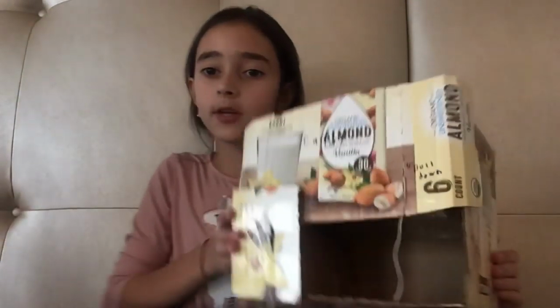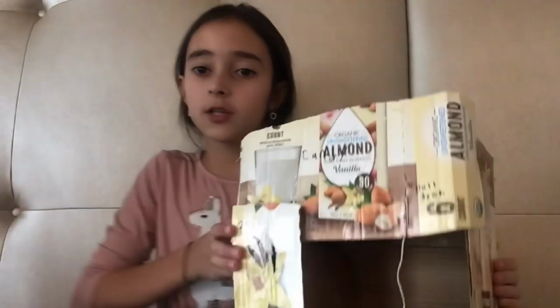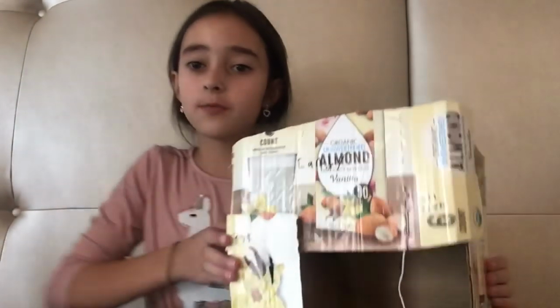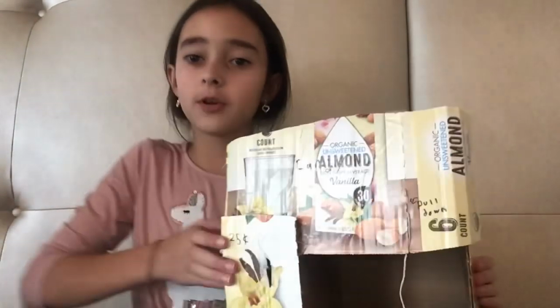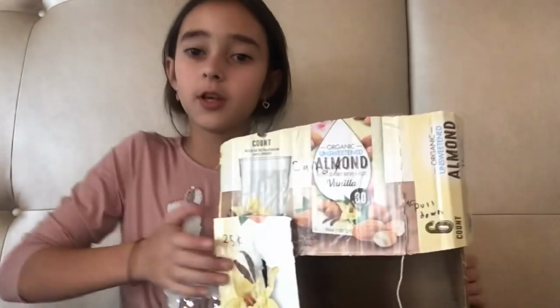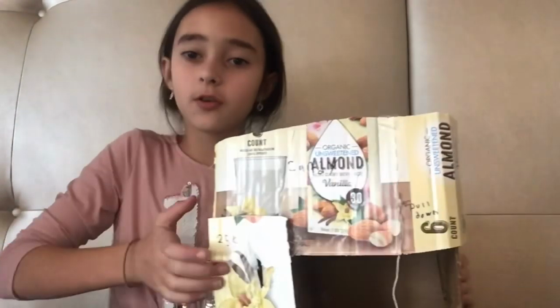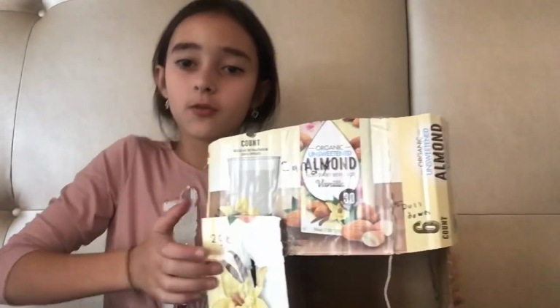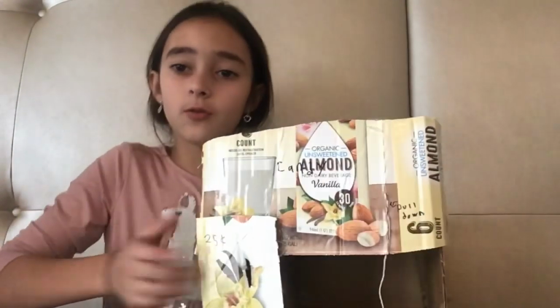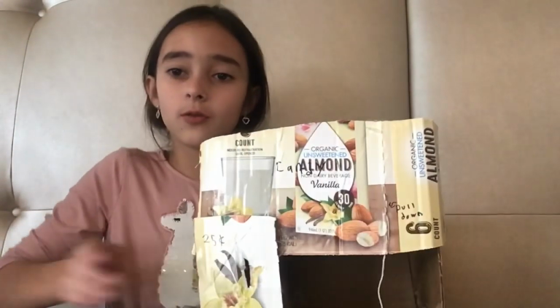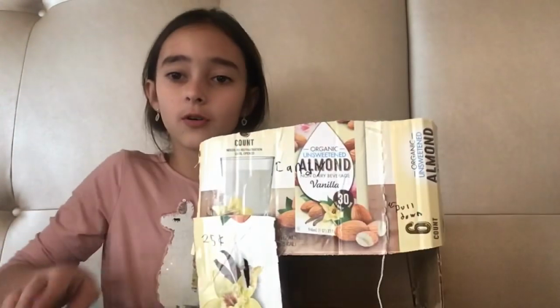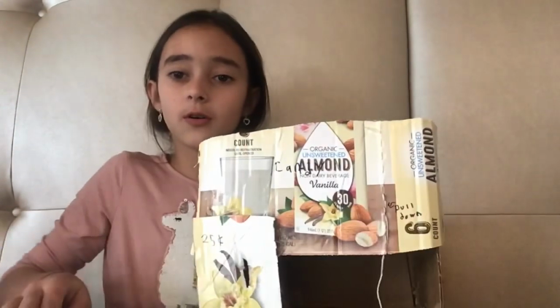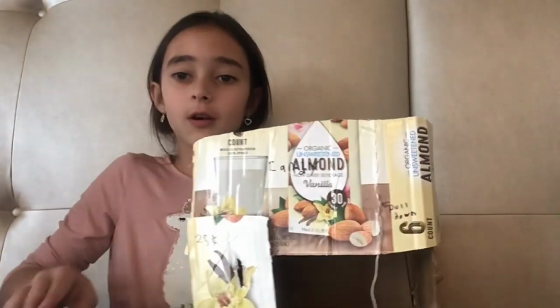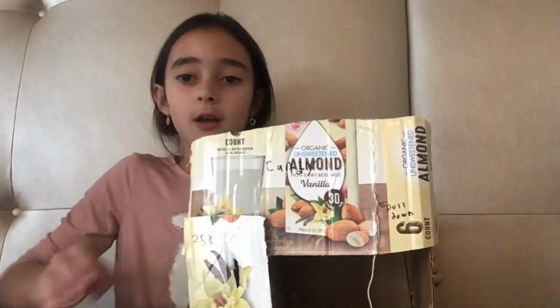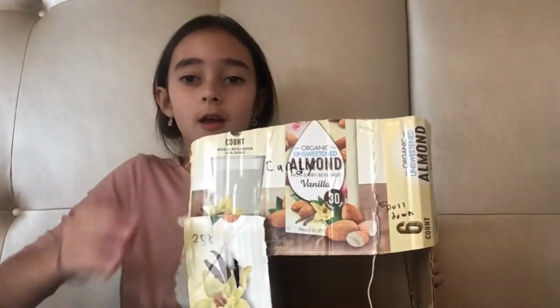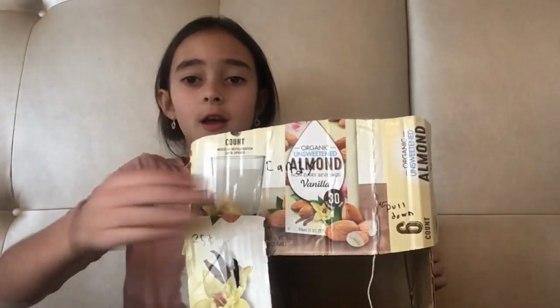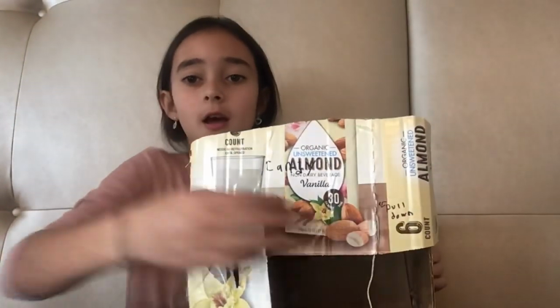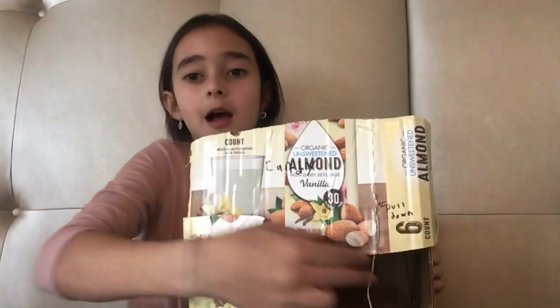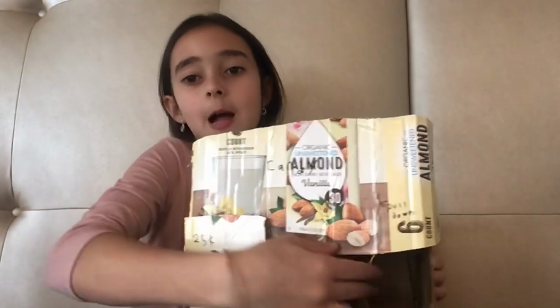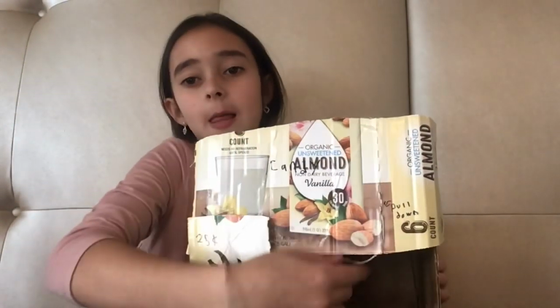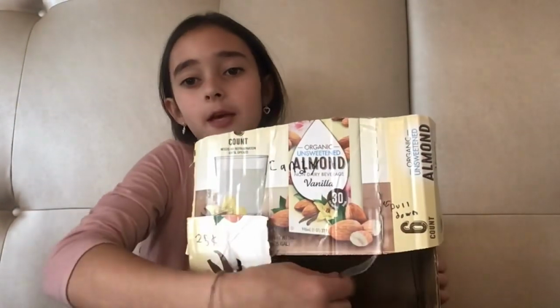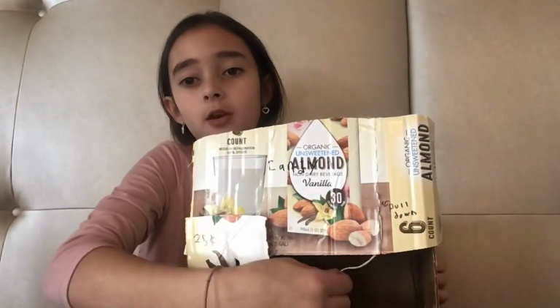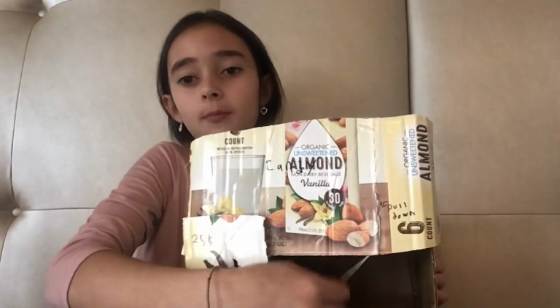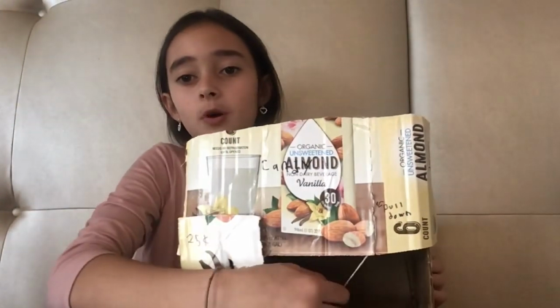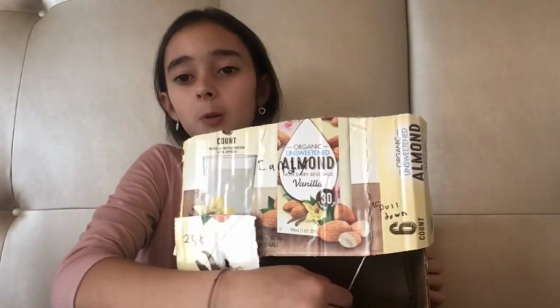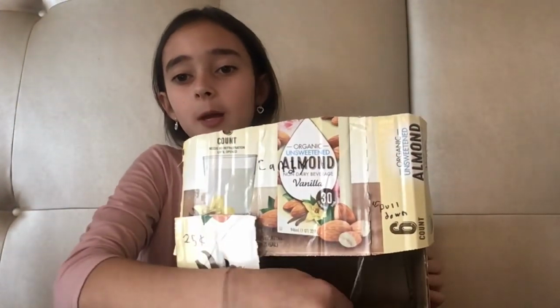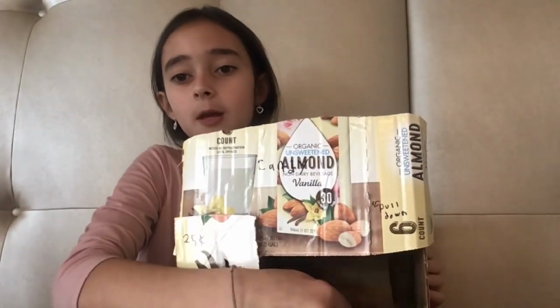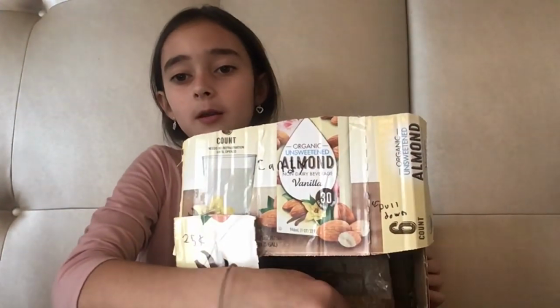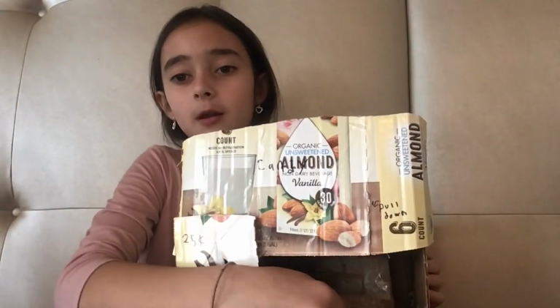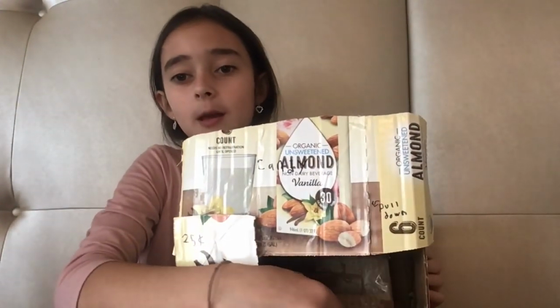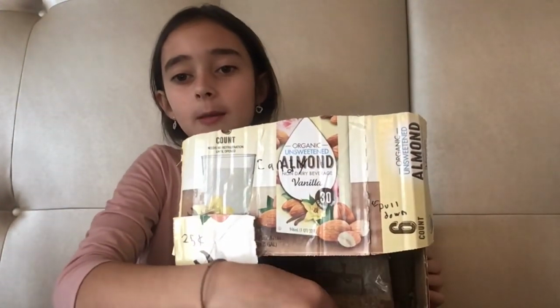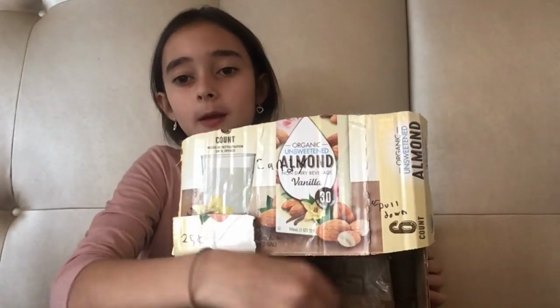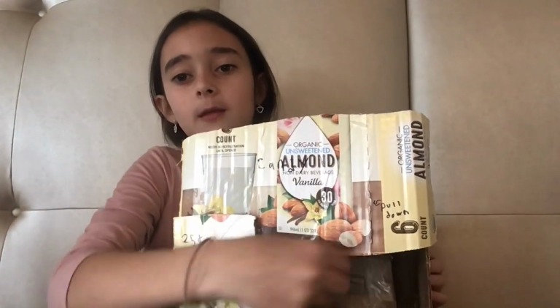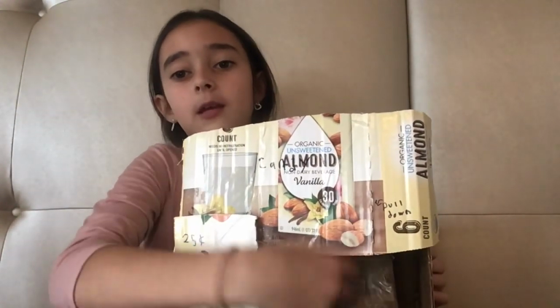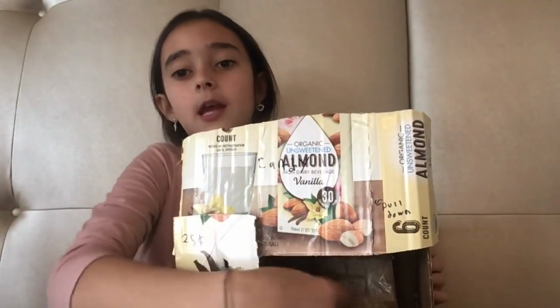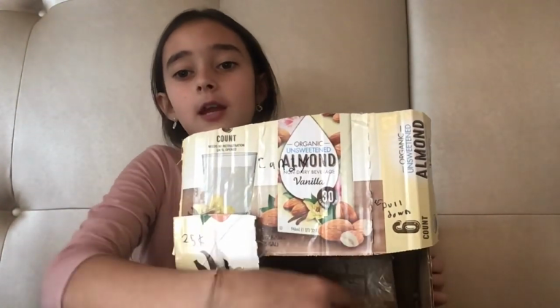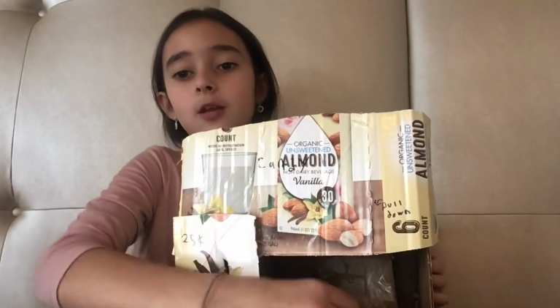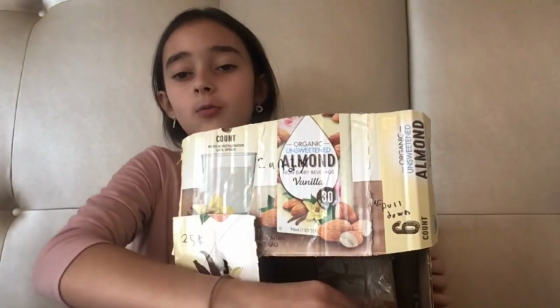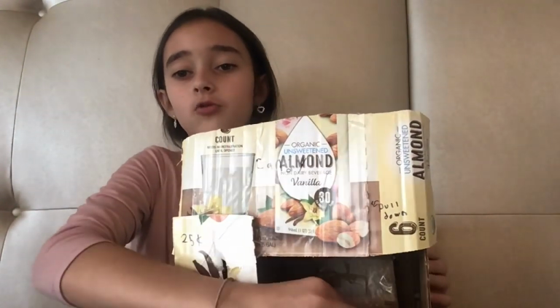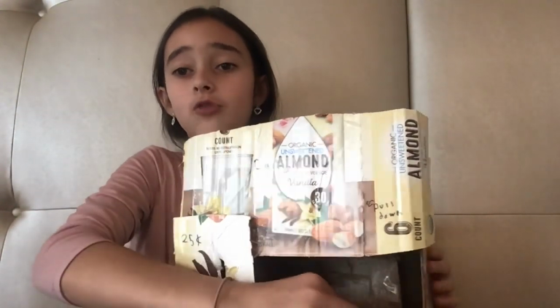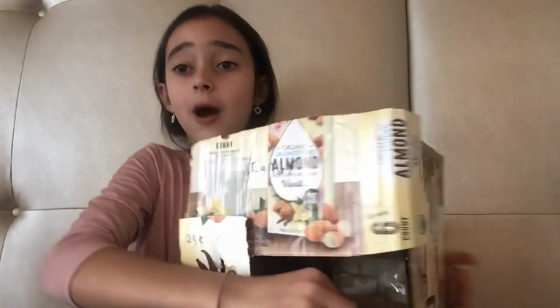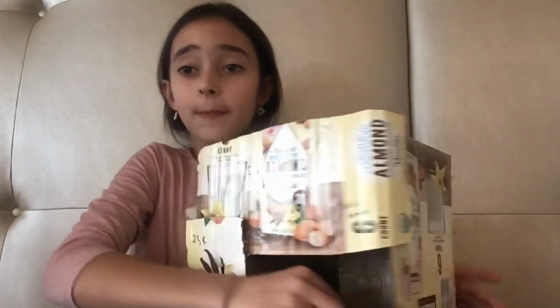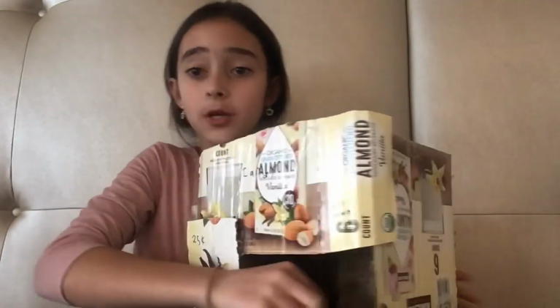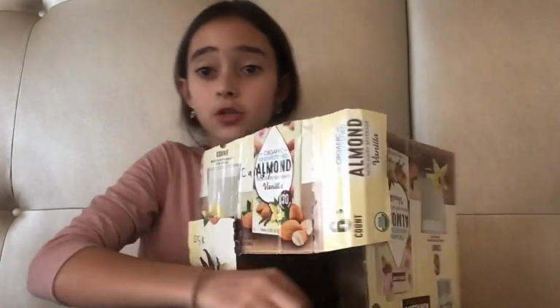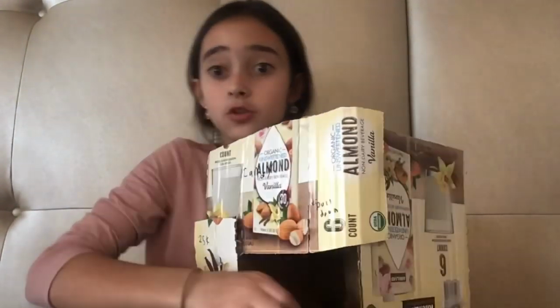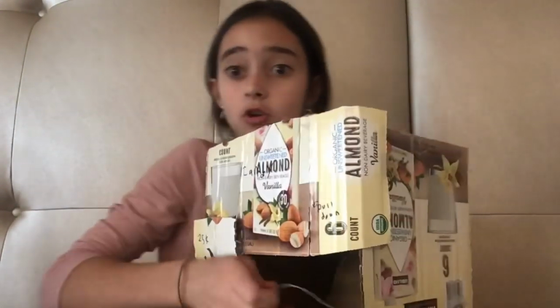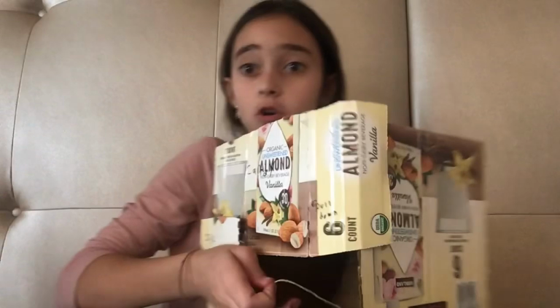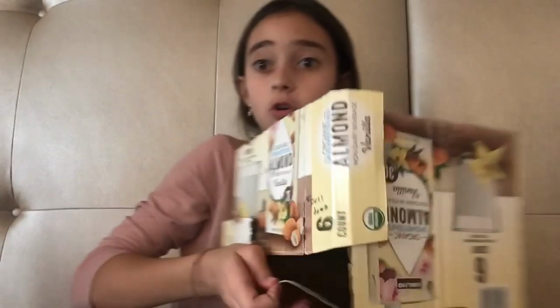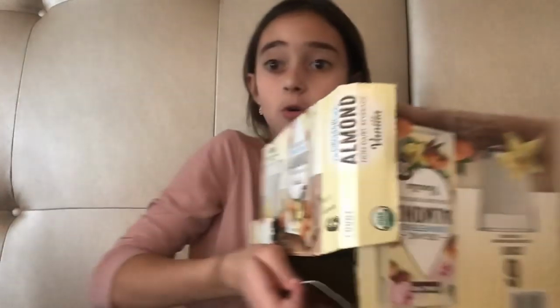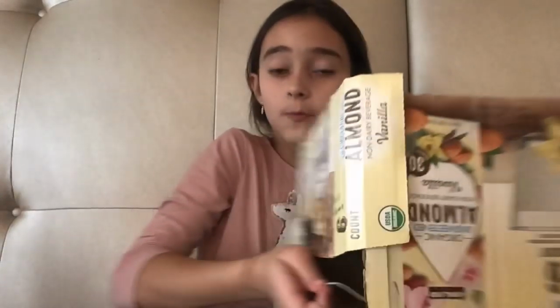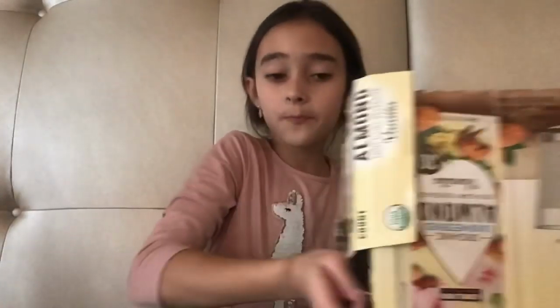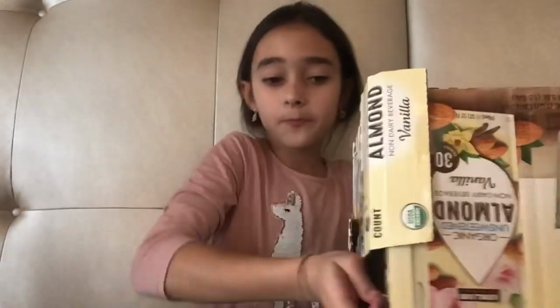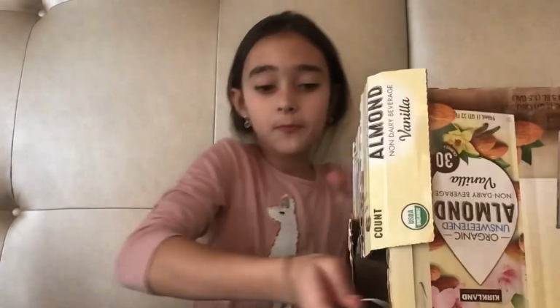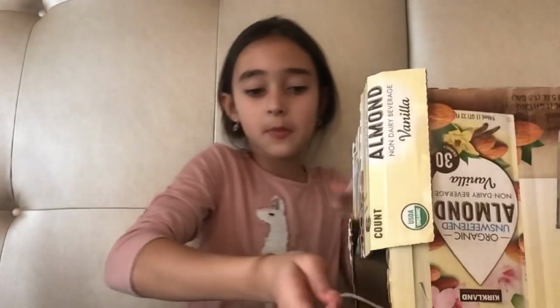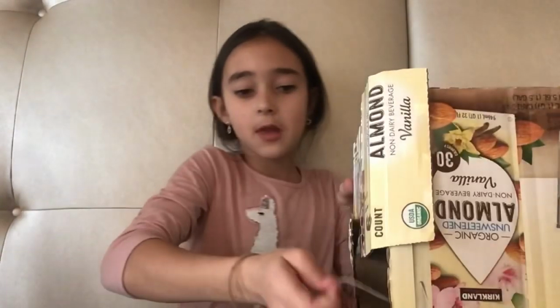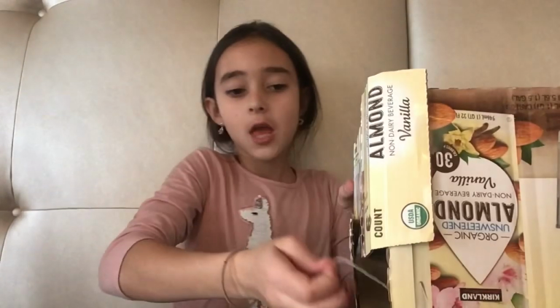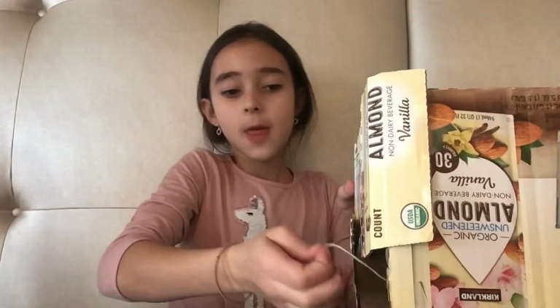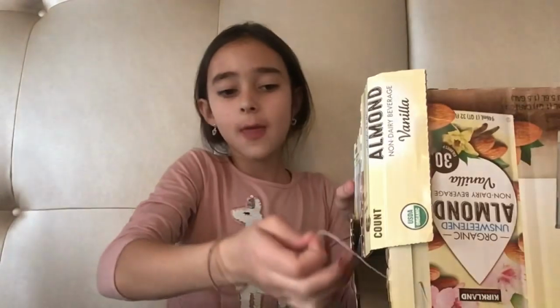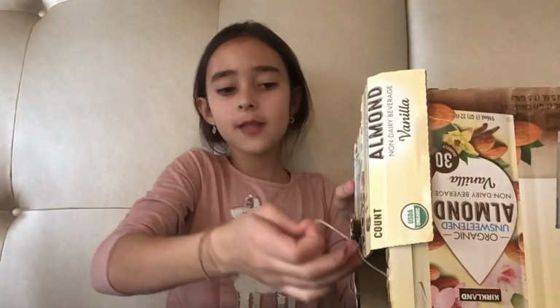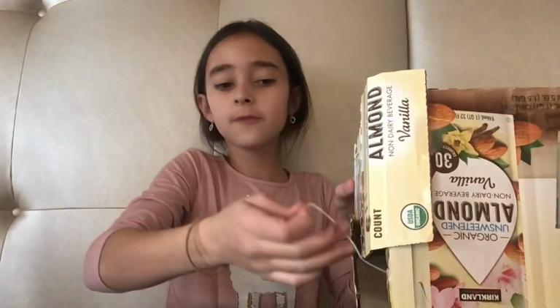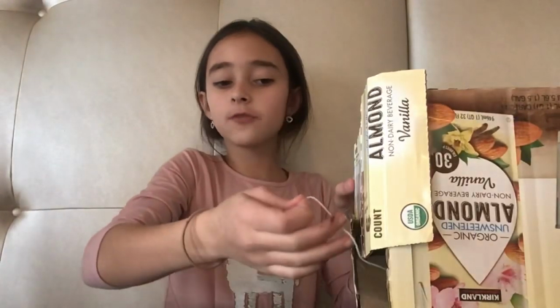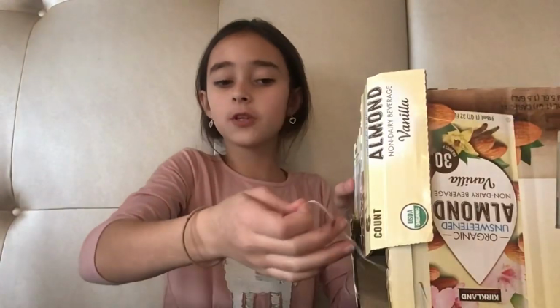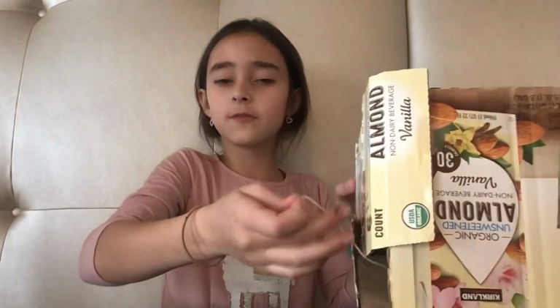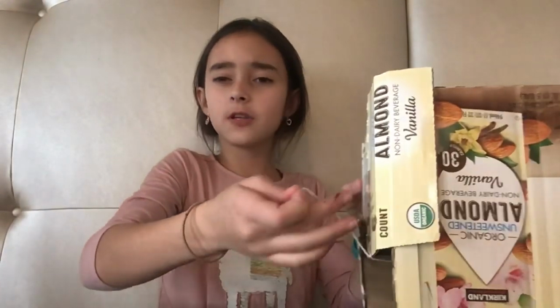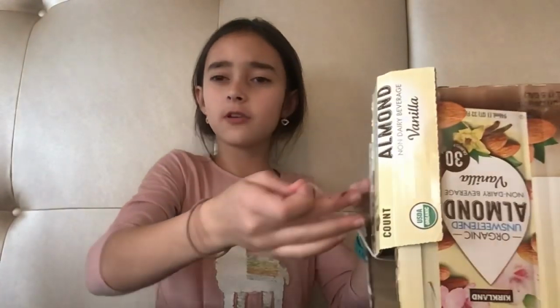So yeah, this is the whole vending machine. I think it's pretty cool how you pull it and then the candy will drop. So that's it for this video.